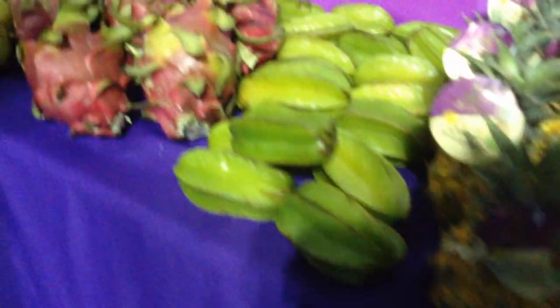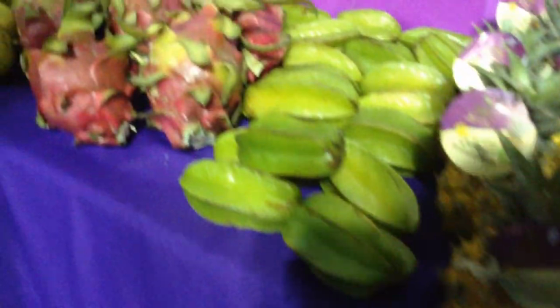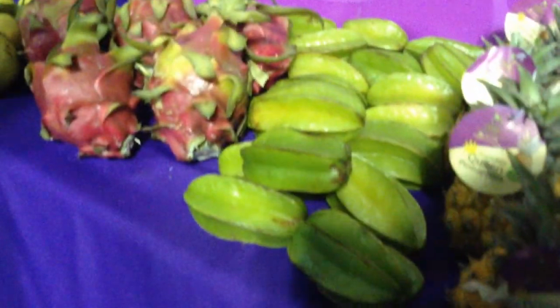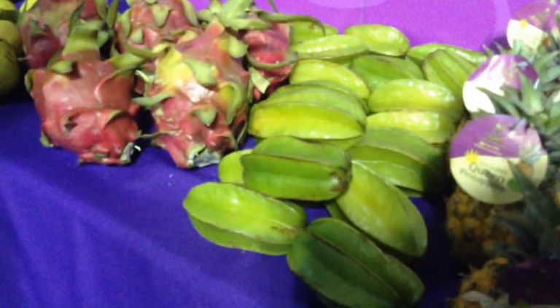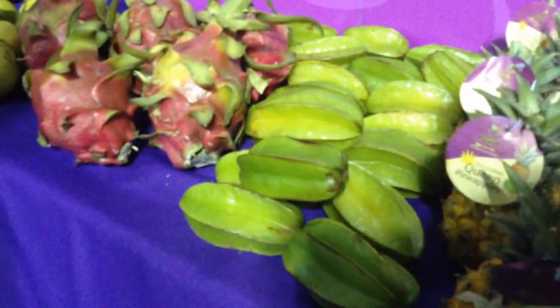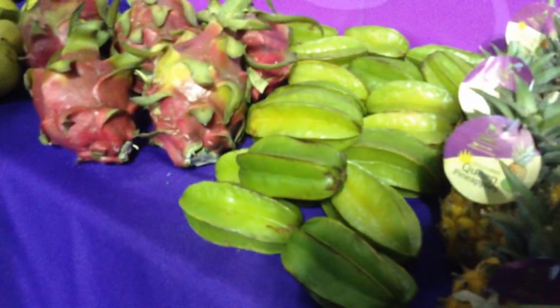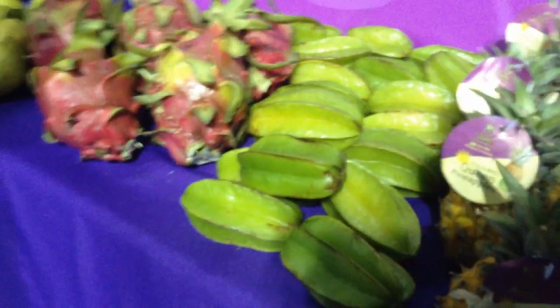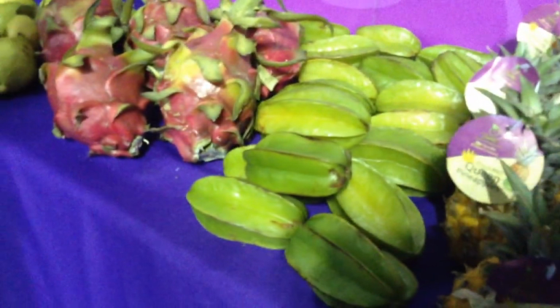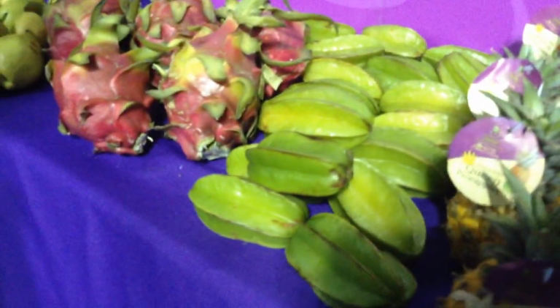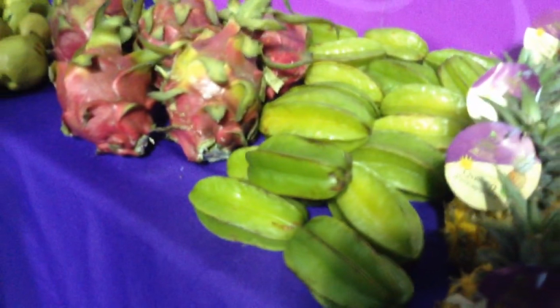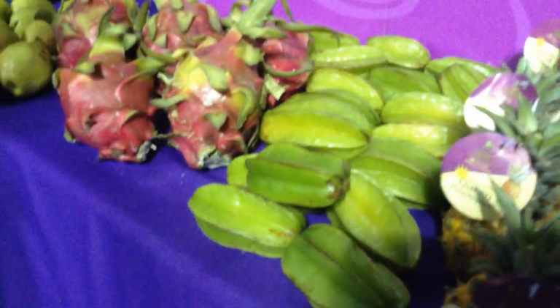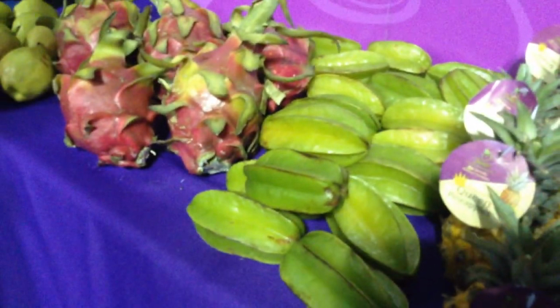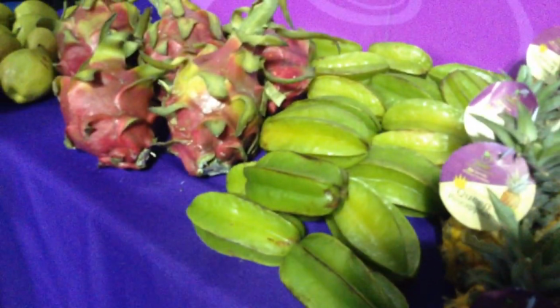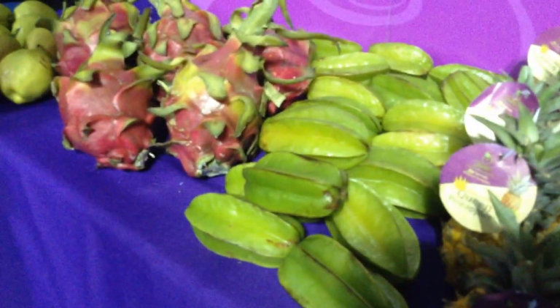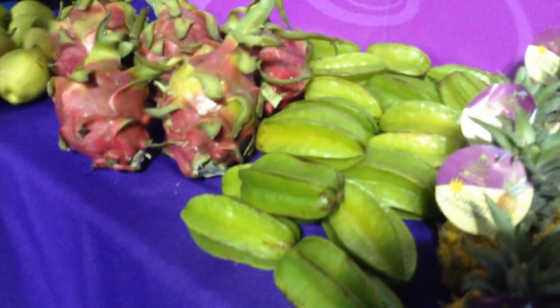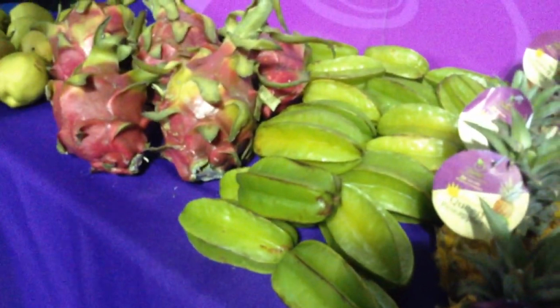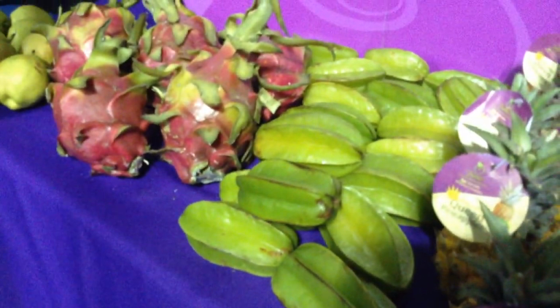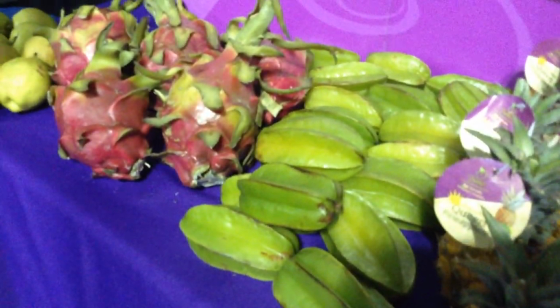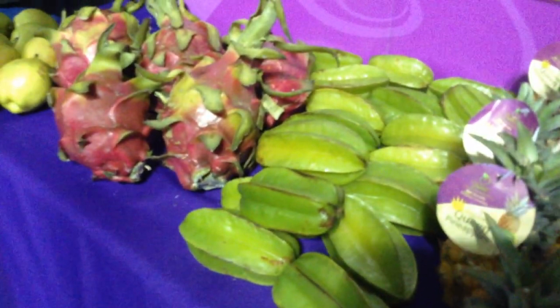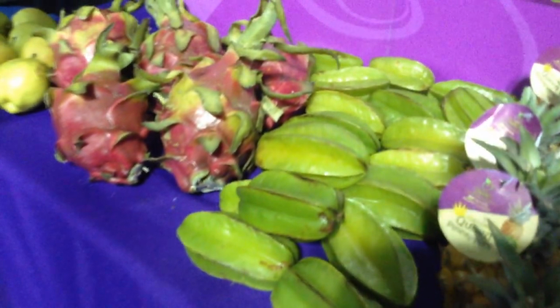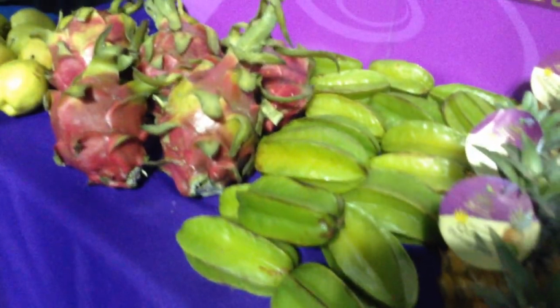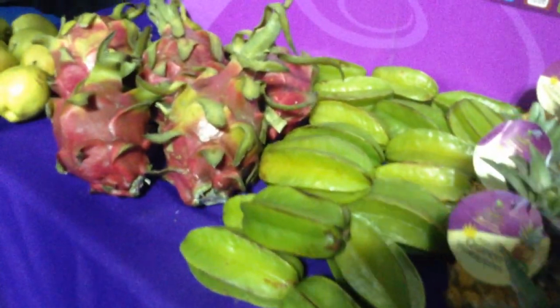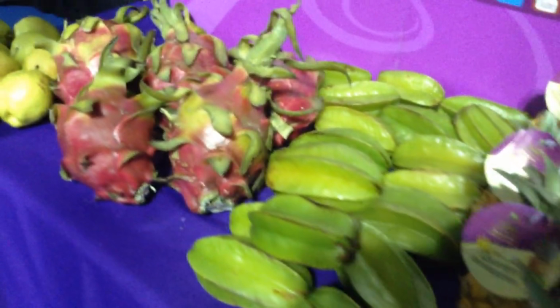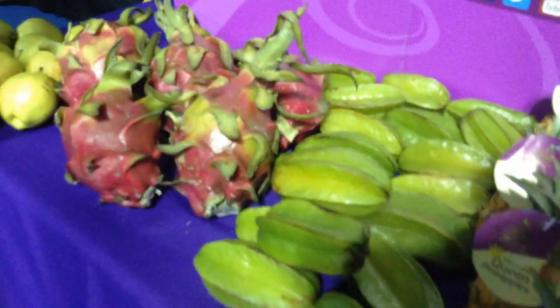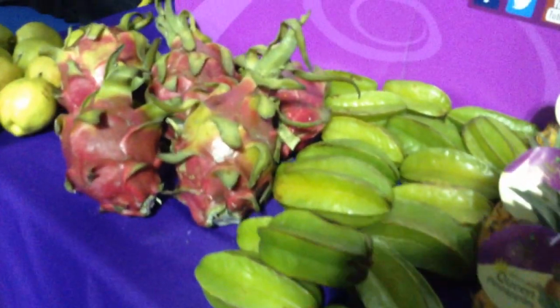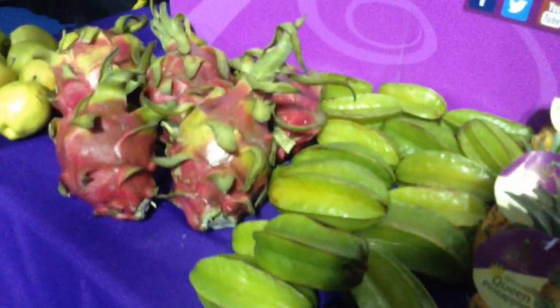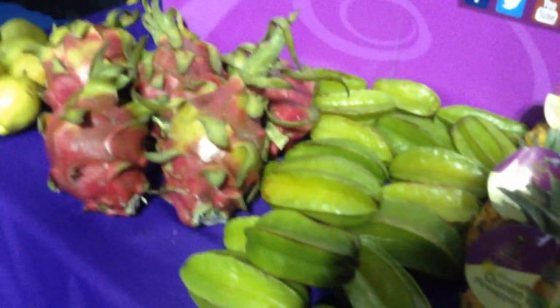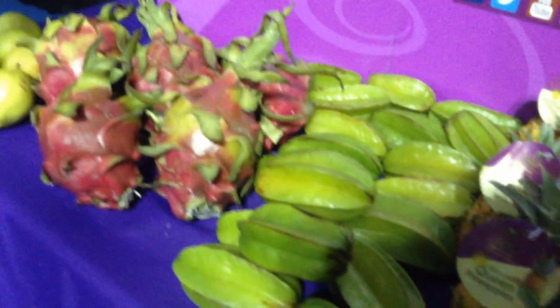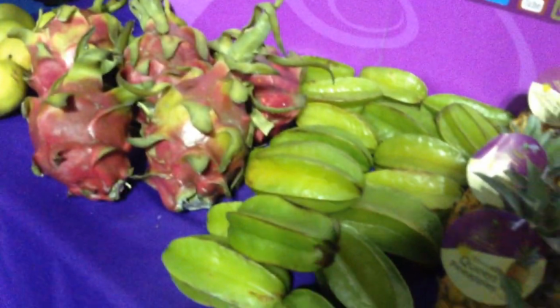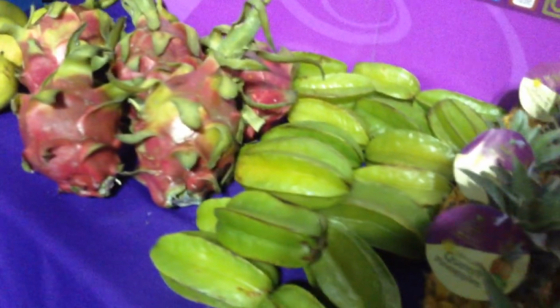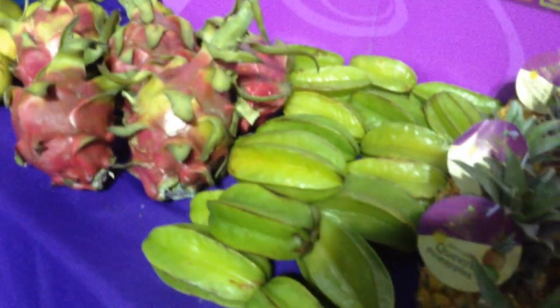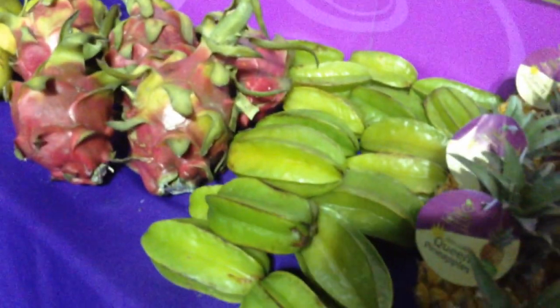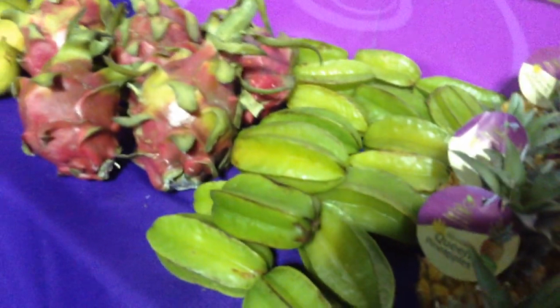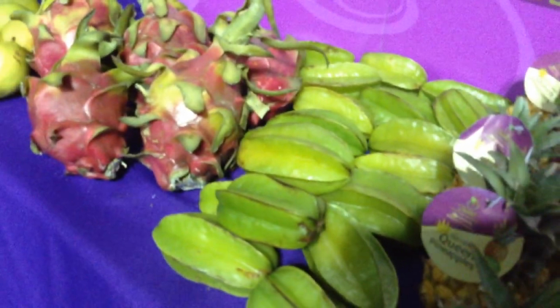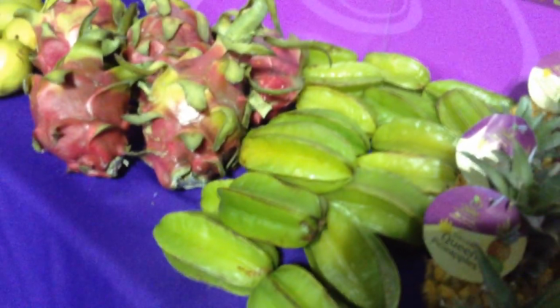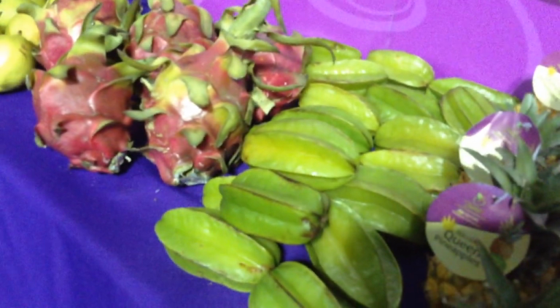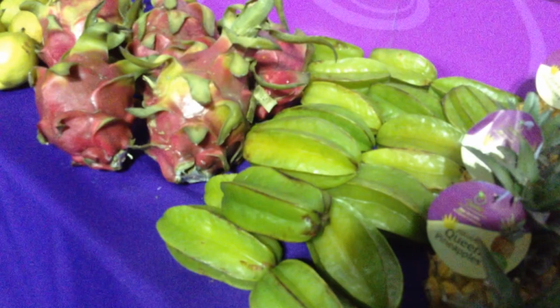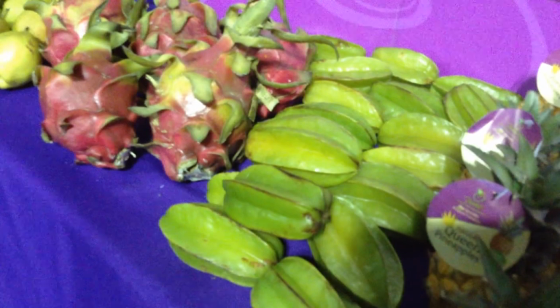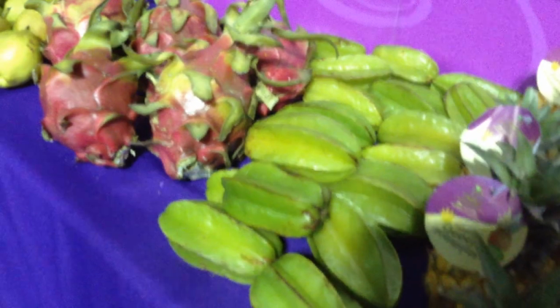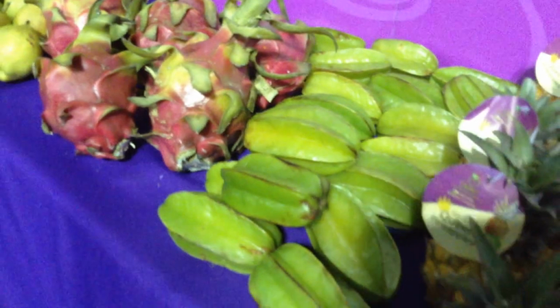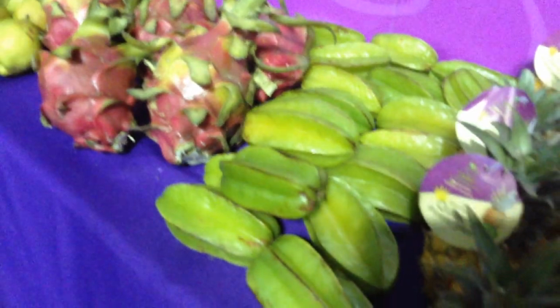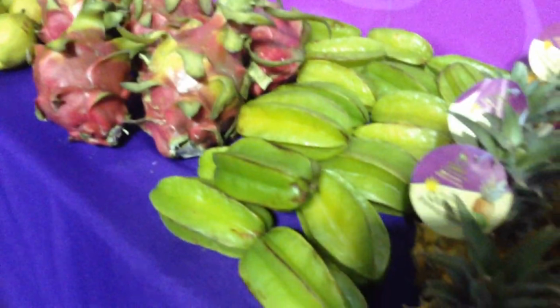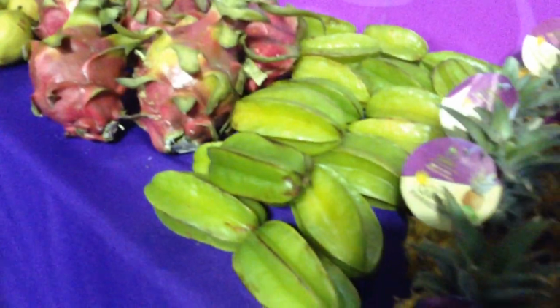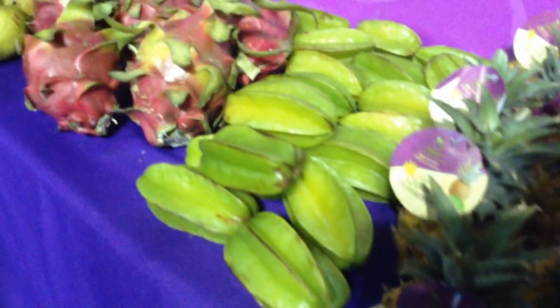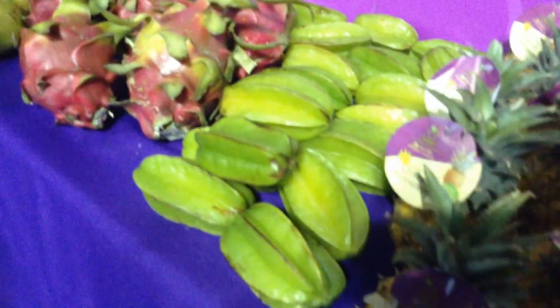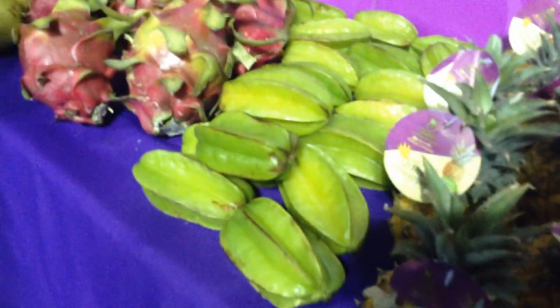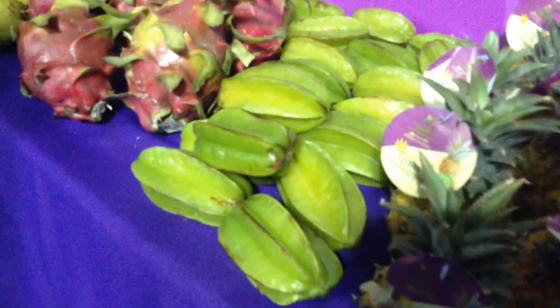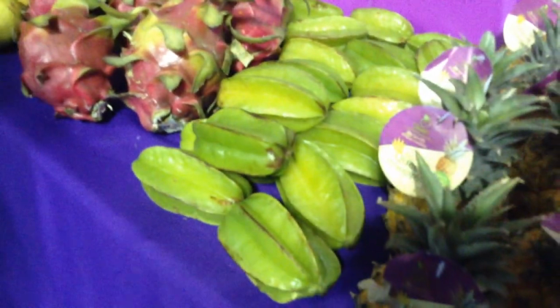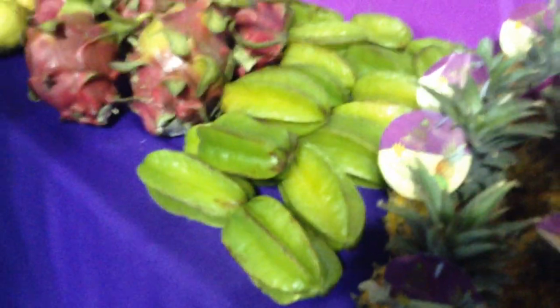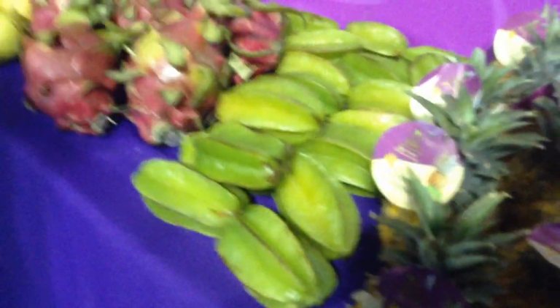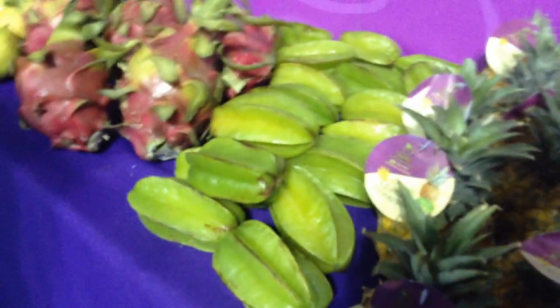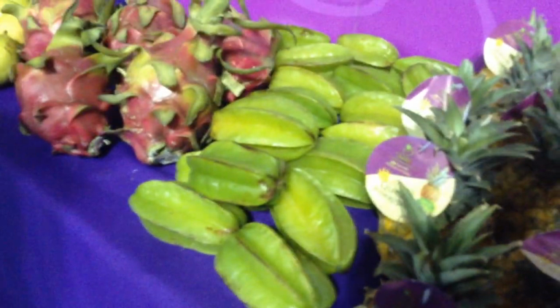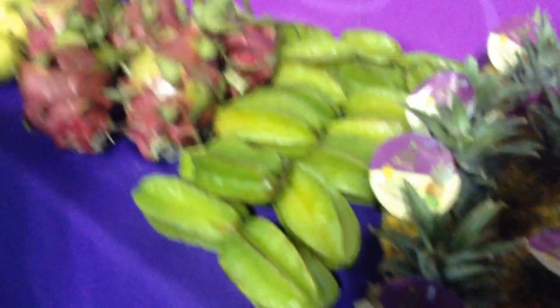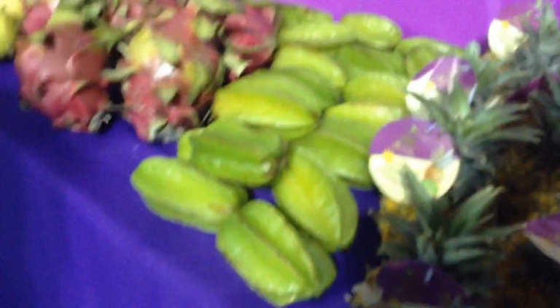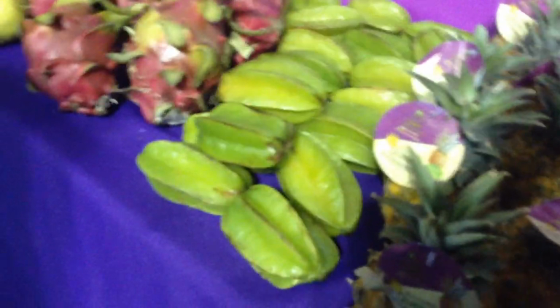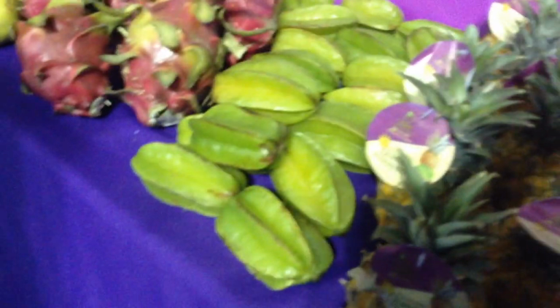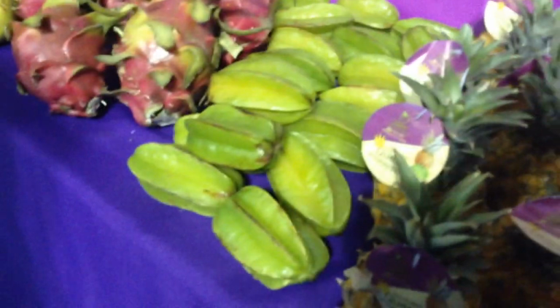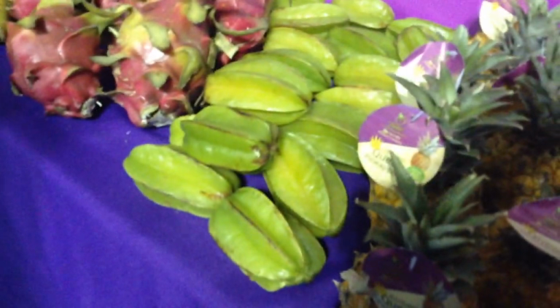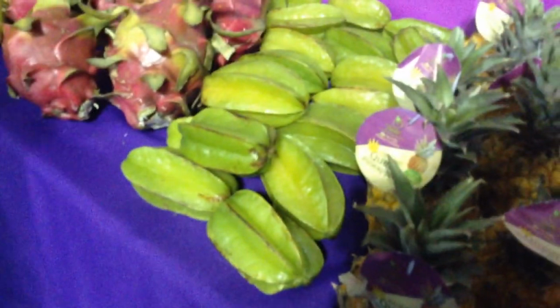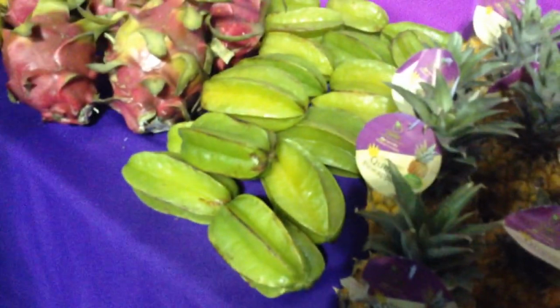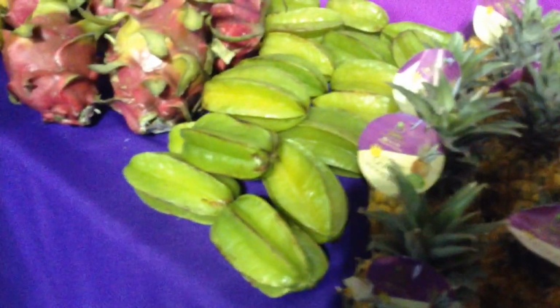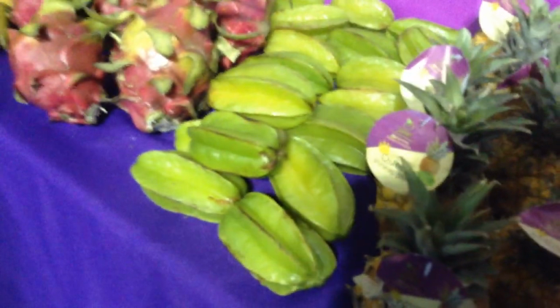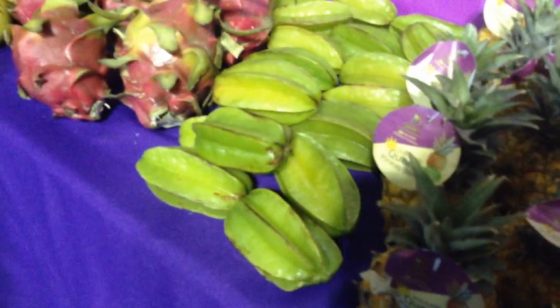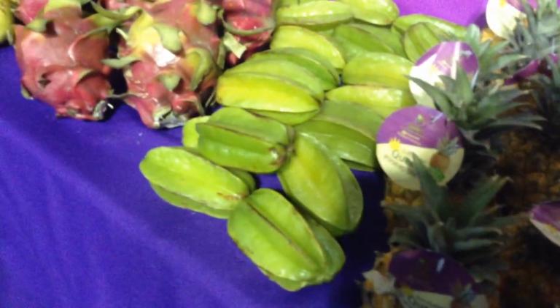Star fruit. These are from Florida. It has kind of a crunchy texture to it. You just literally wash it, slice it, and go. Really cute in a fruit salad.